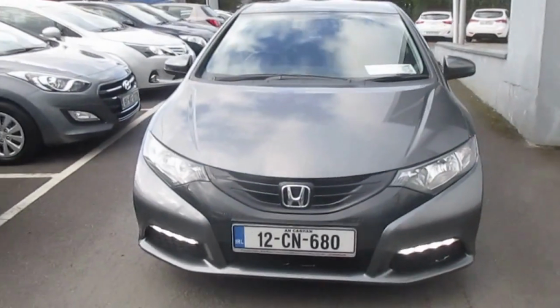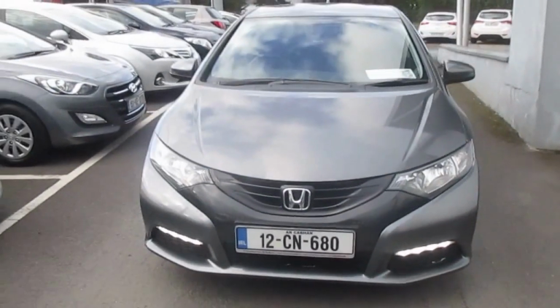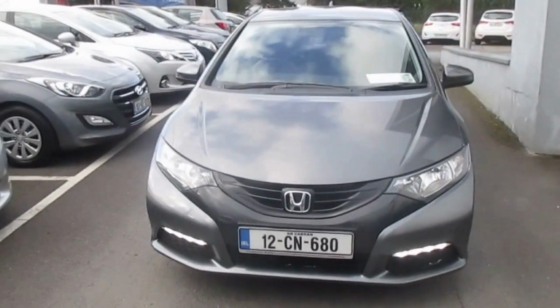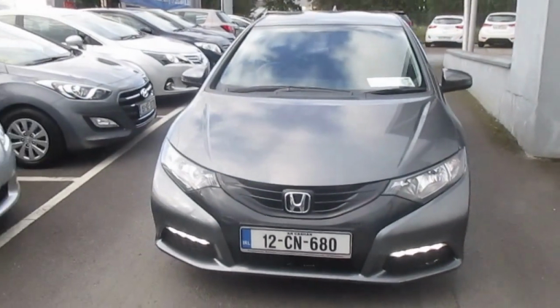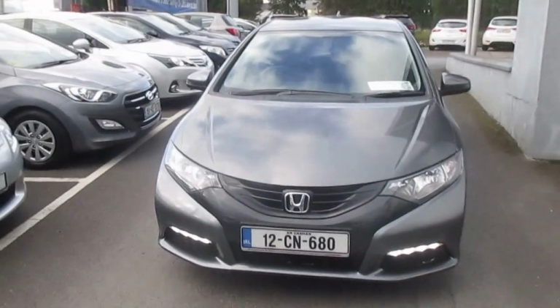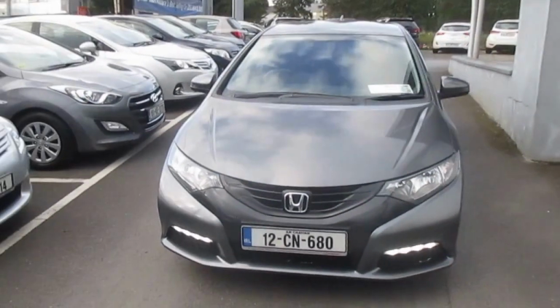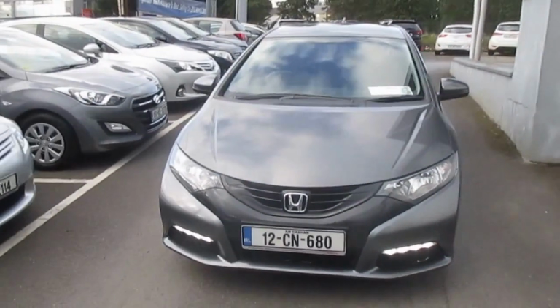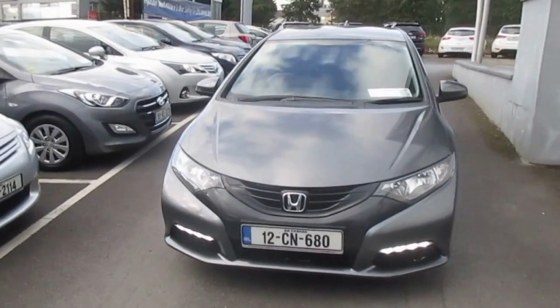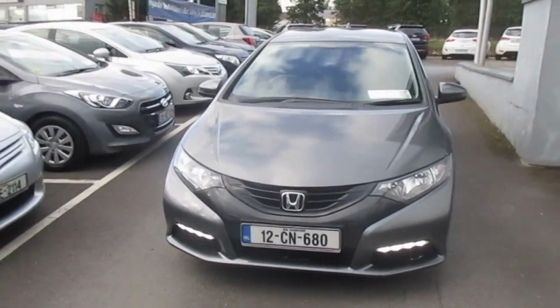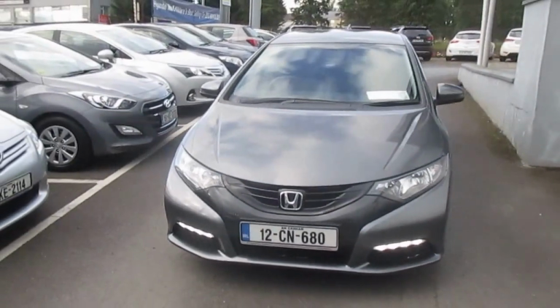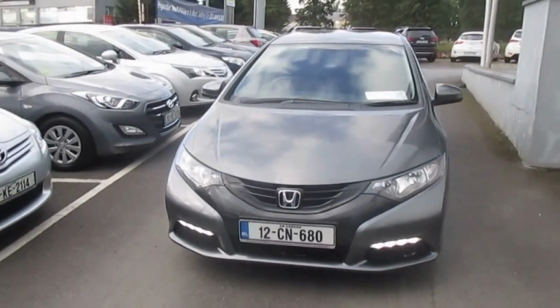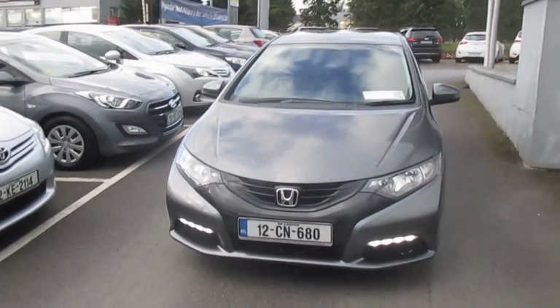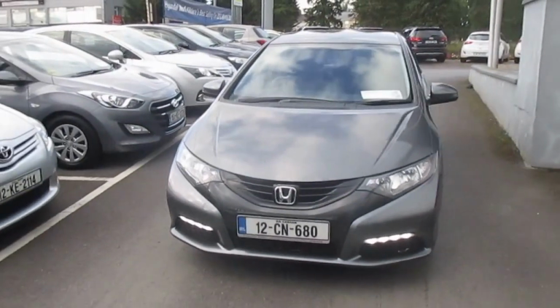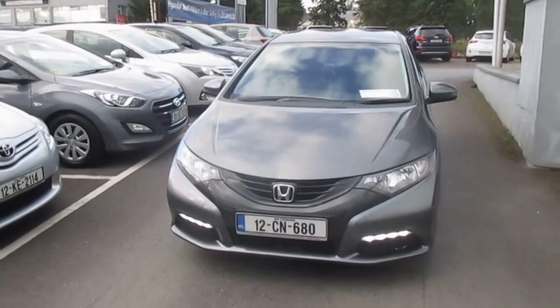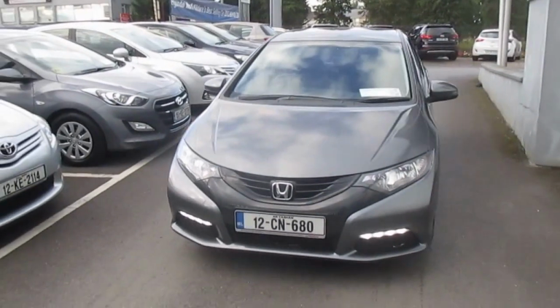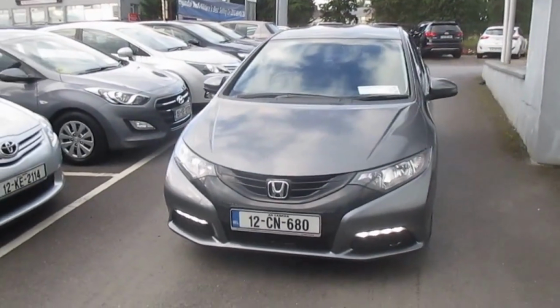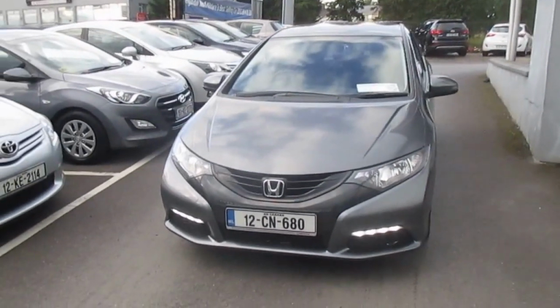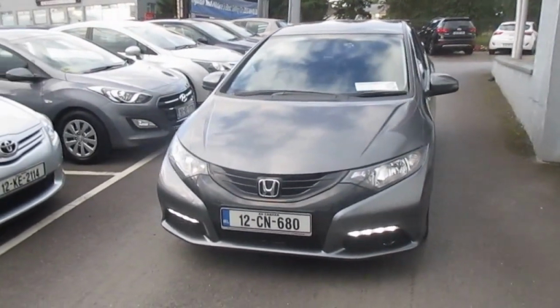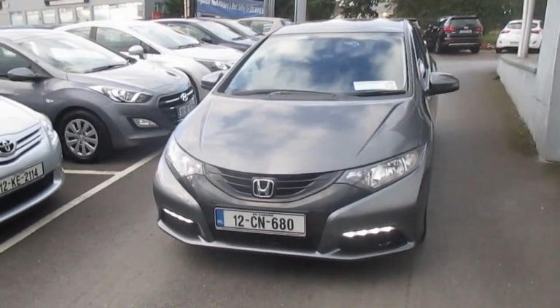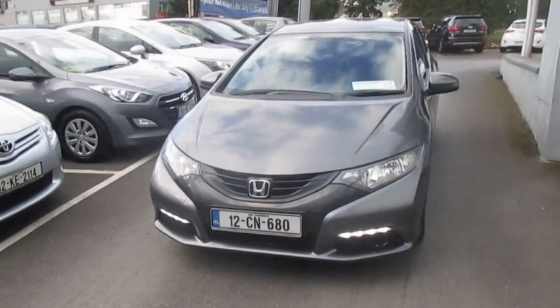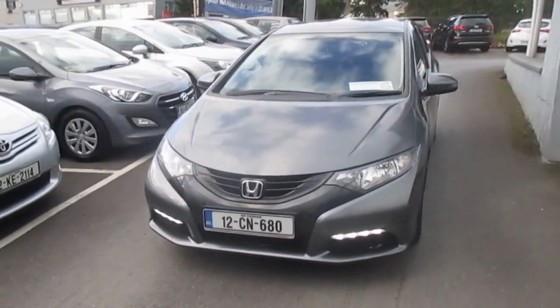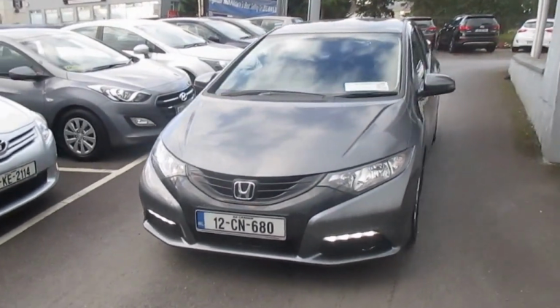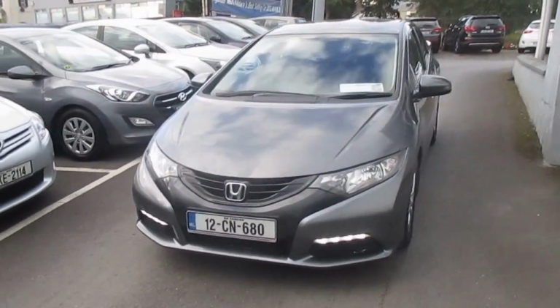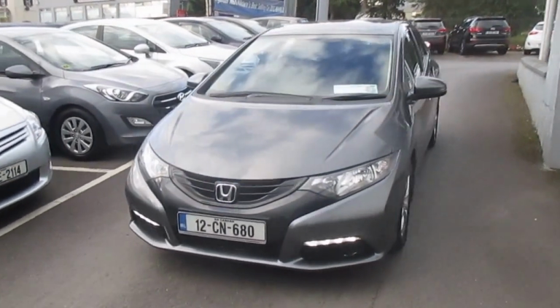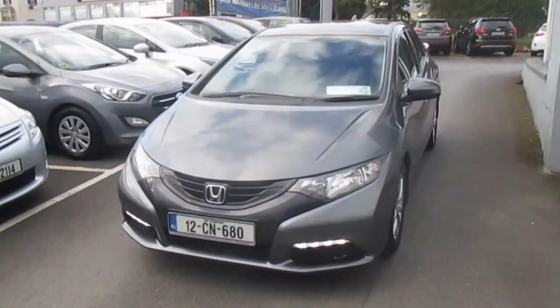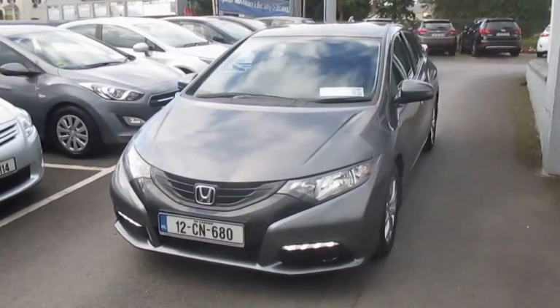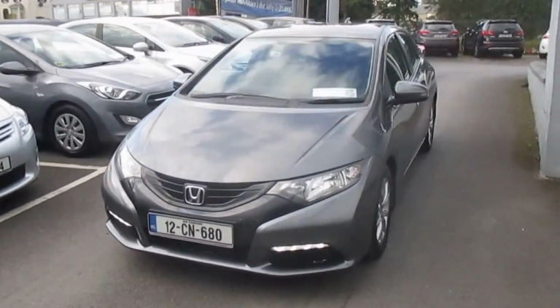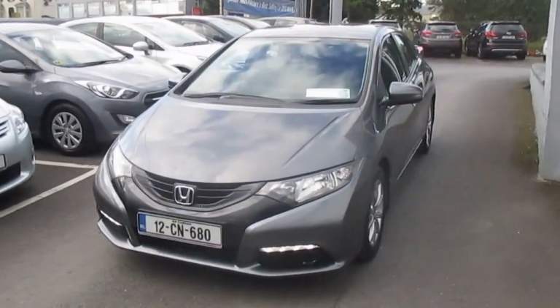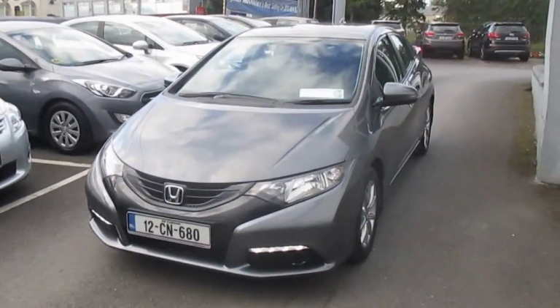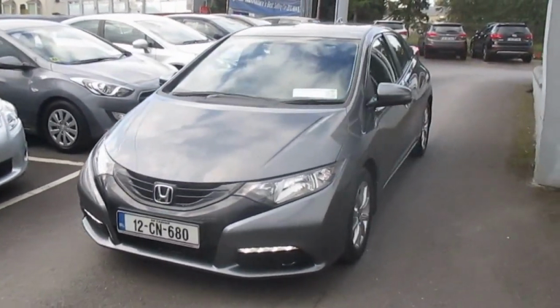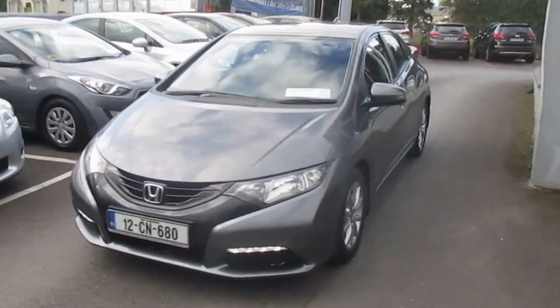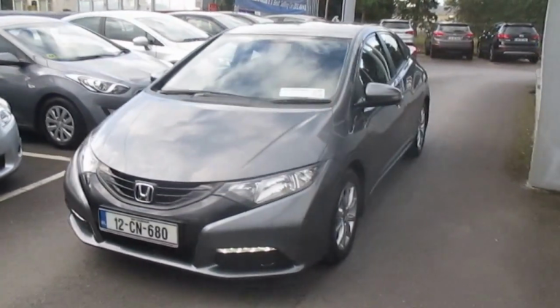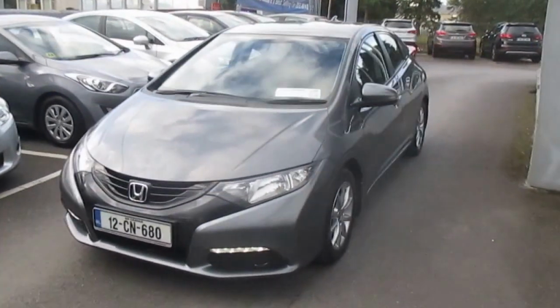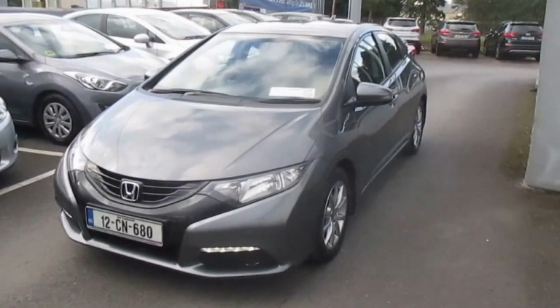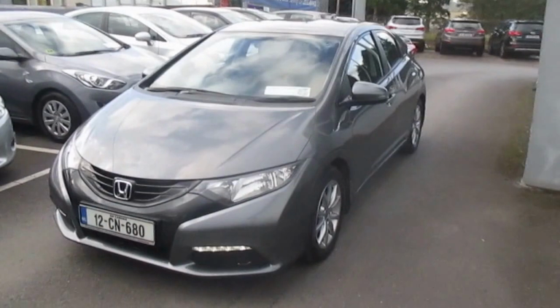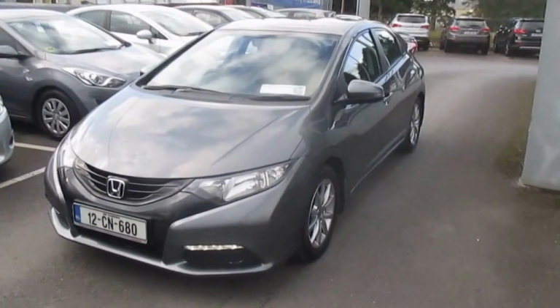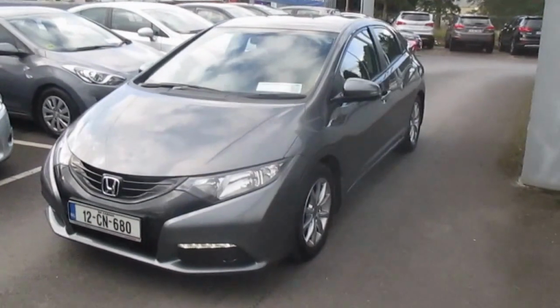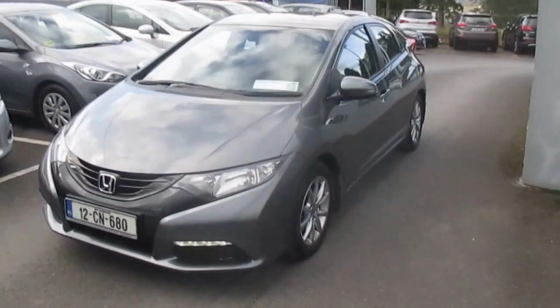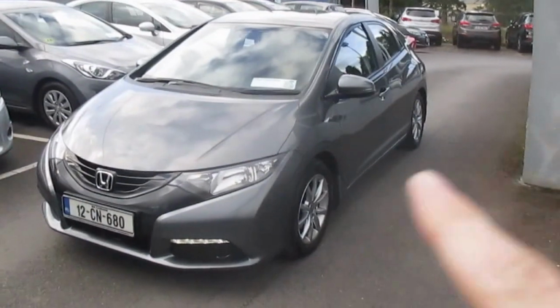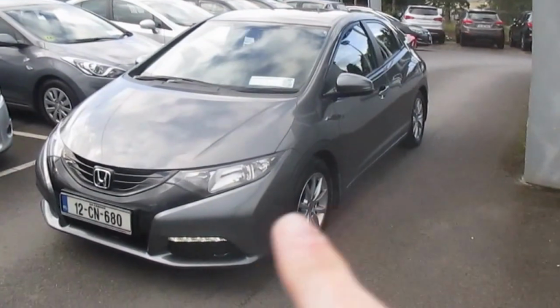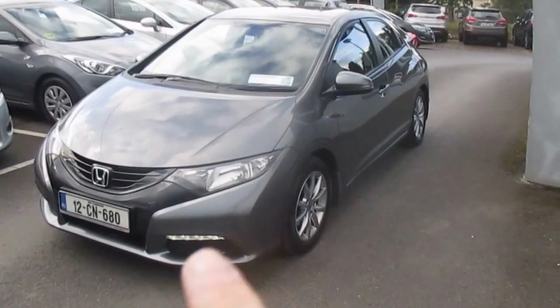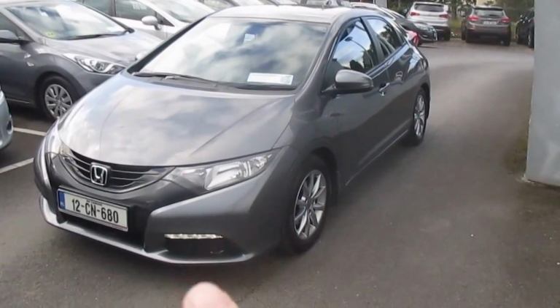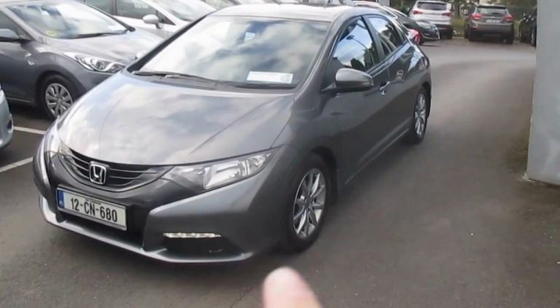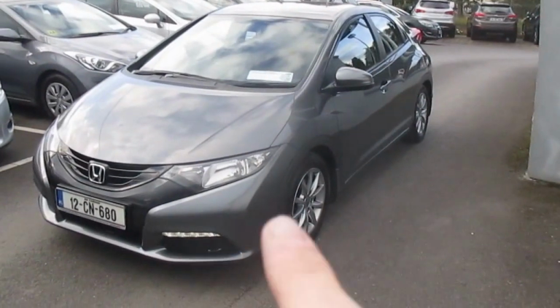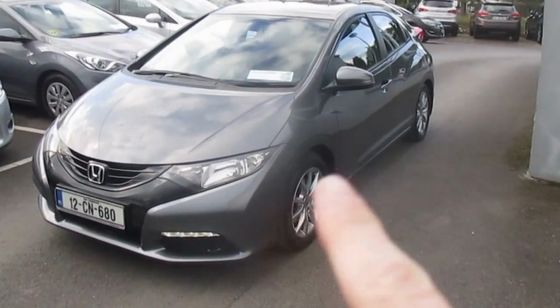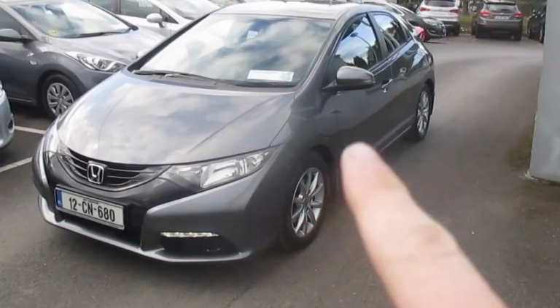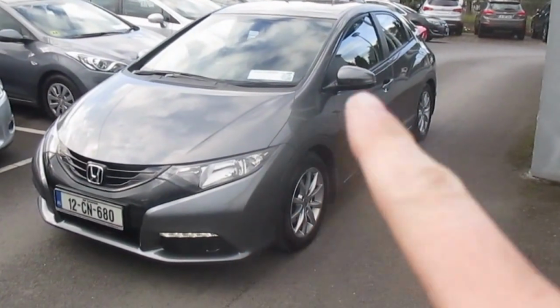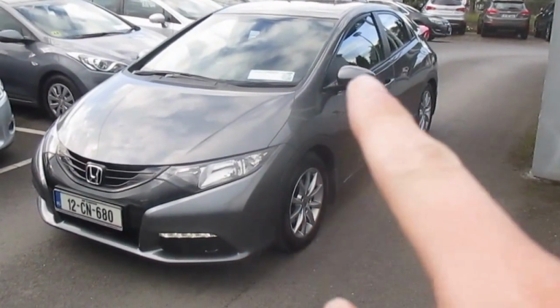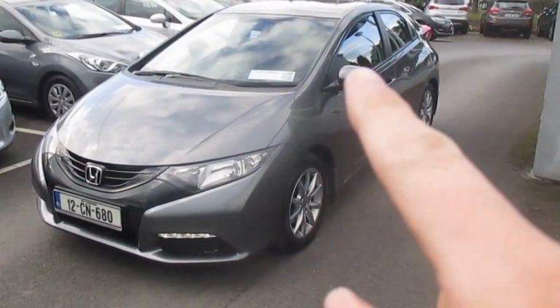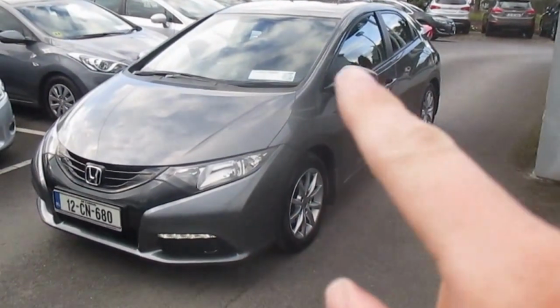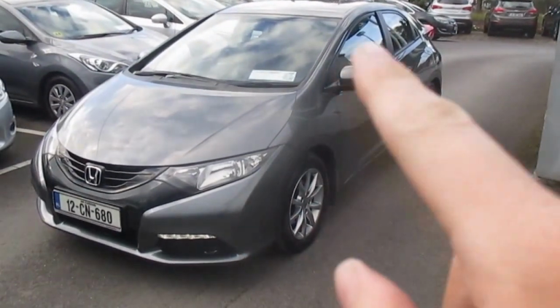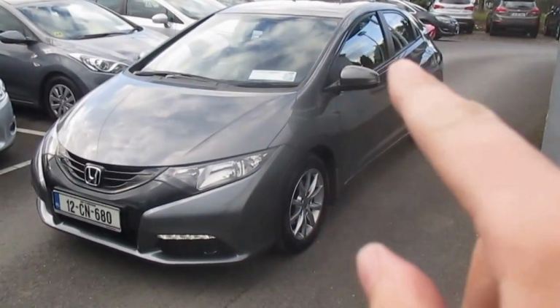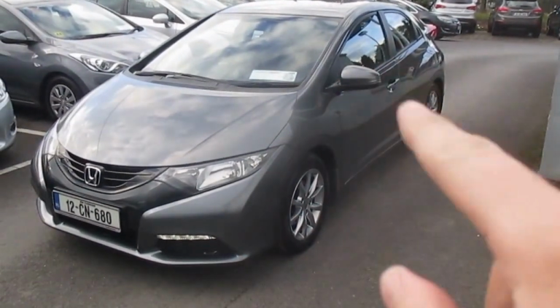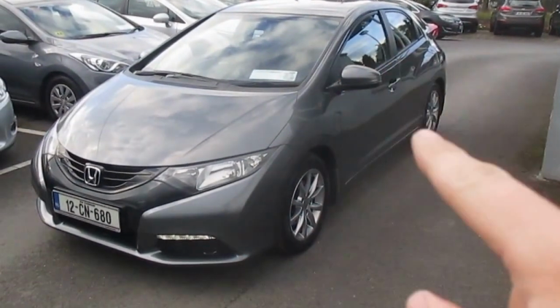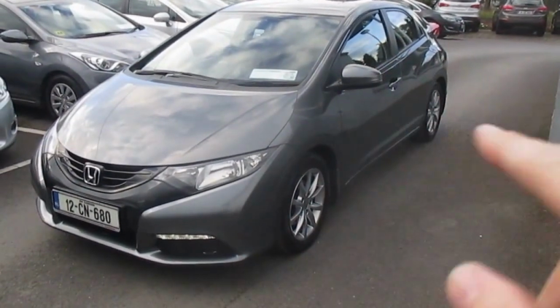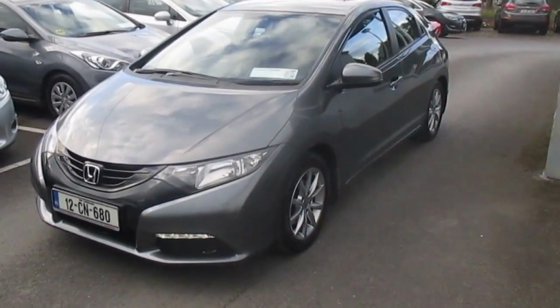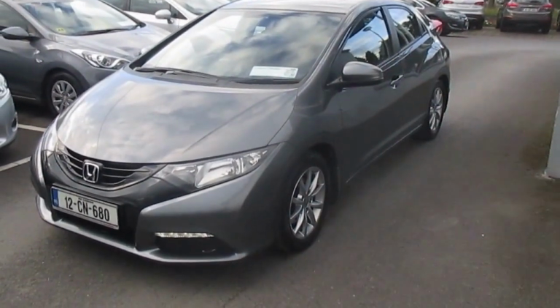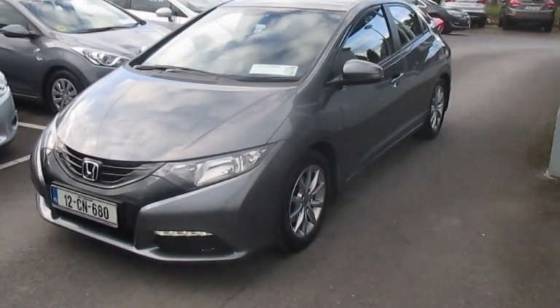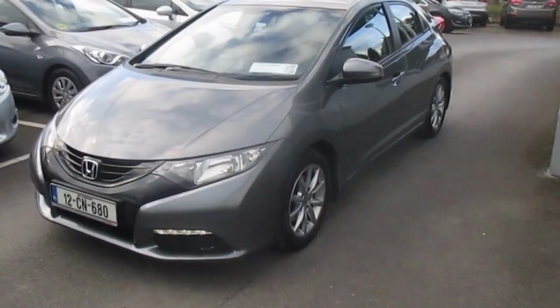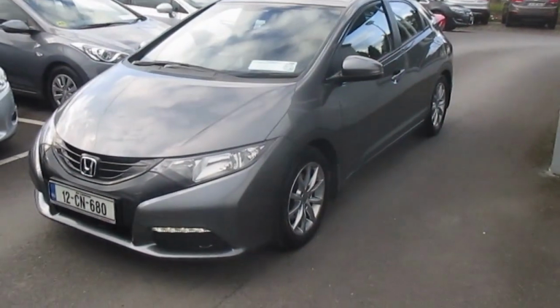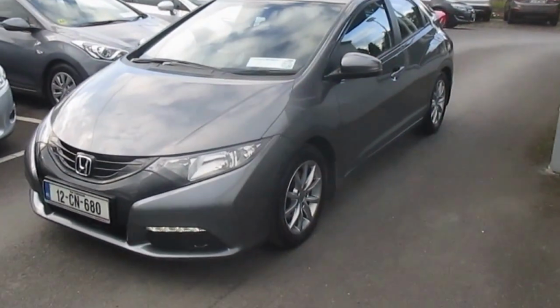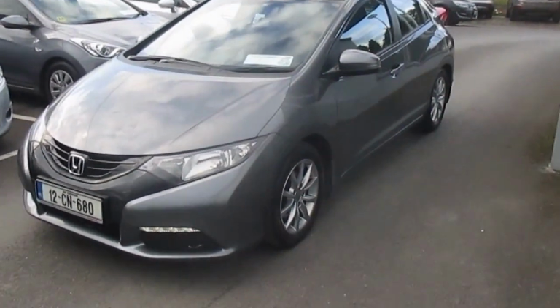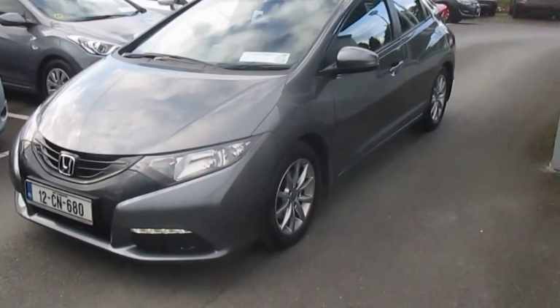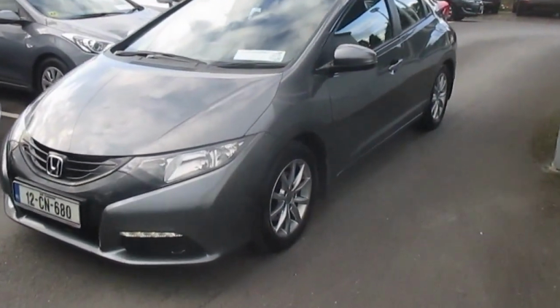Polished metal is the name of the colour, which is quite a popular colour. 16-inch alloy wheel on the outside. Everything's colour coded in terms of bumpers, wing mirrors, door handles — all that kind of stuff.